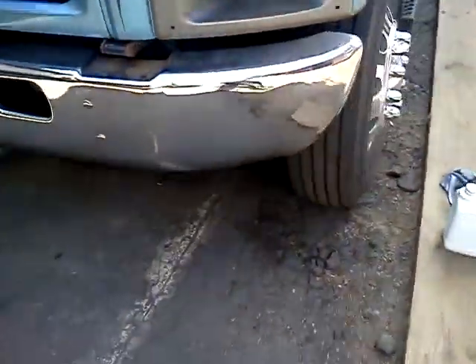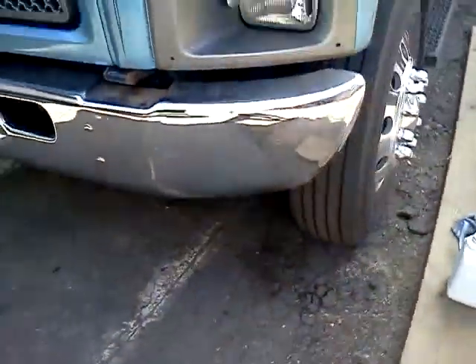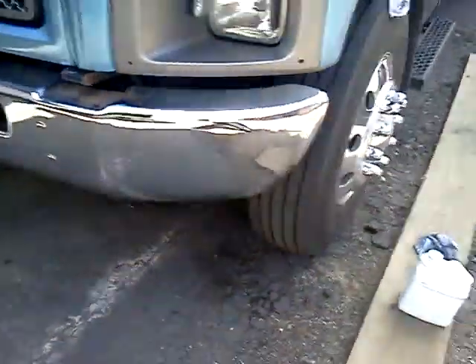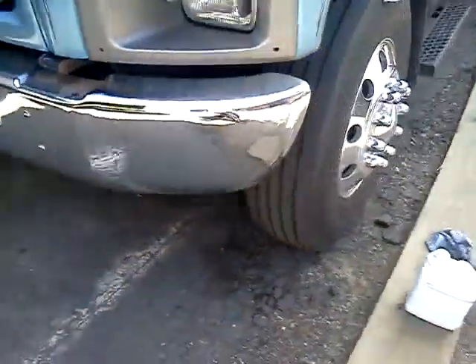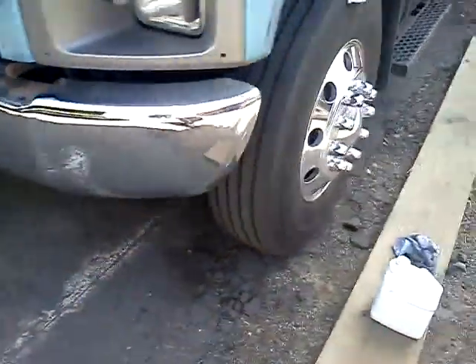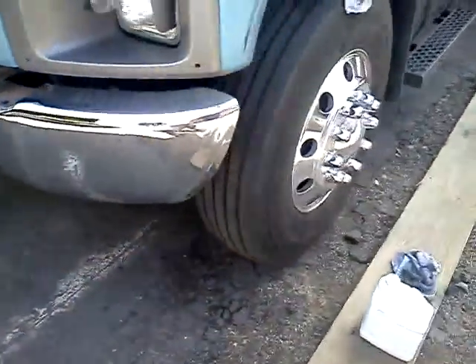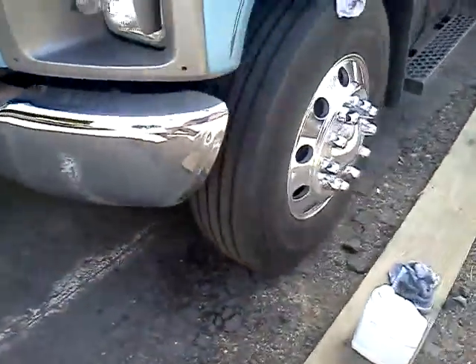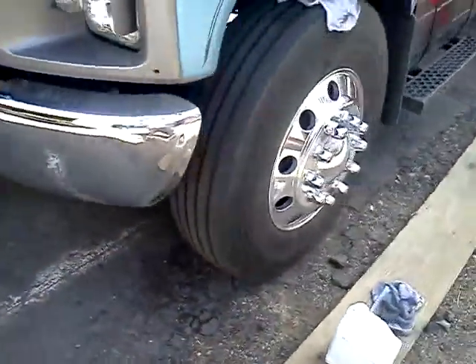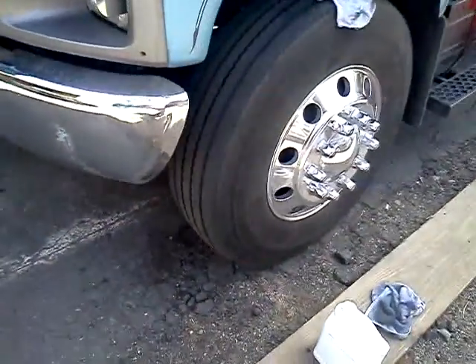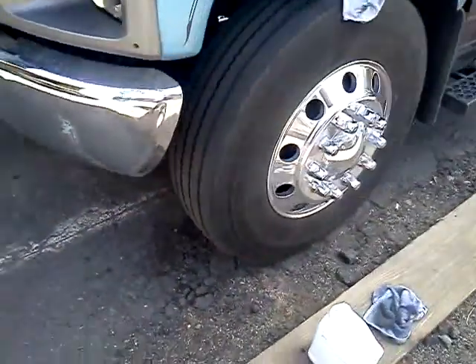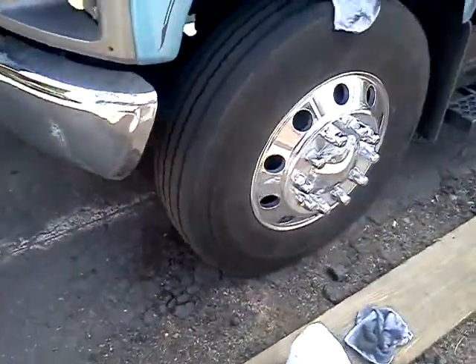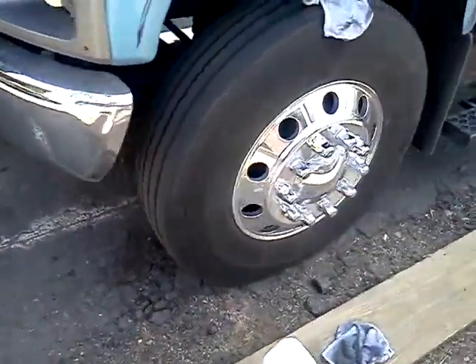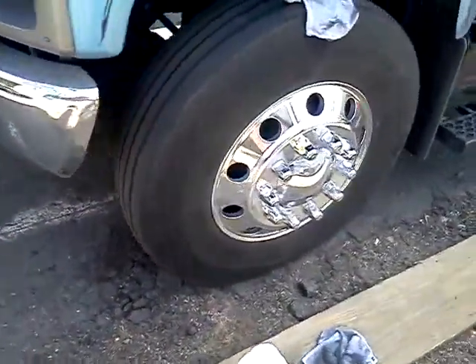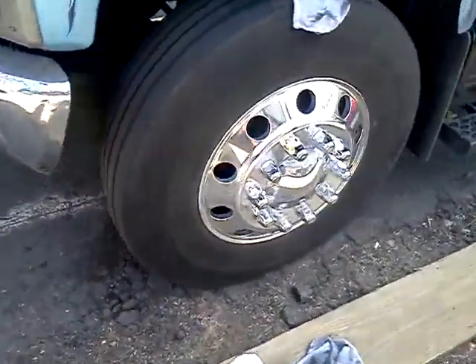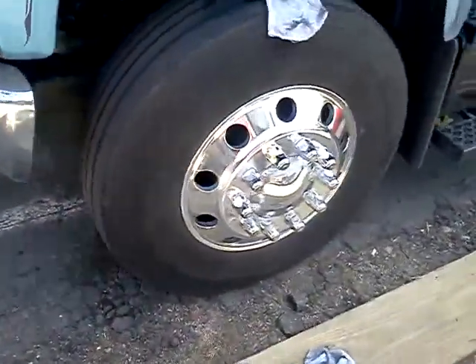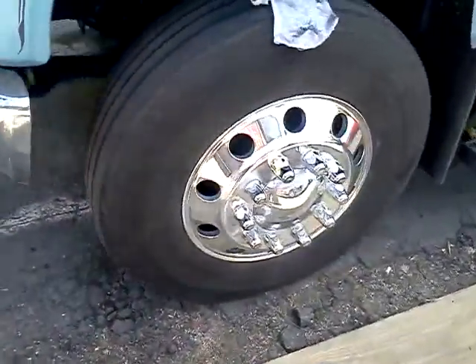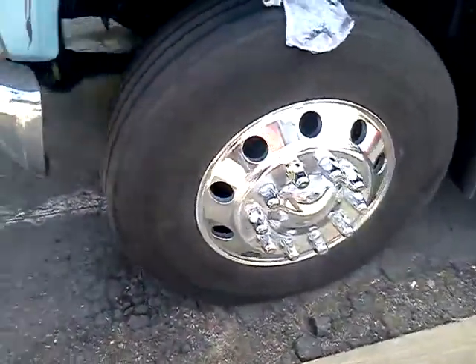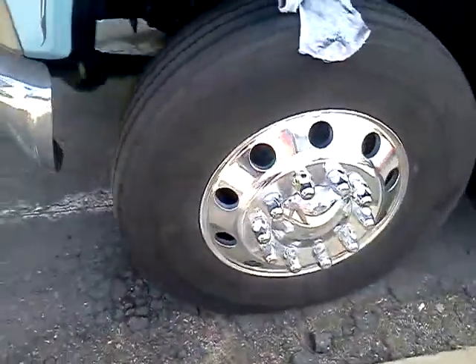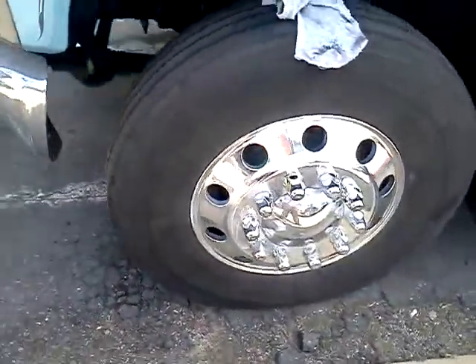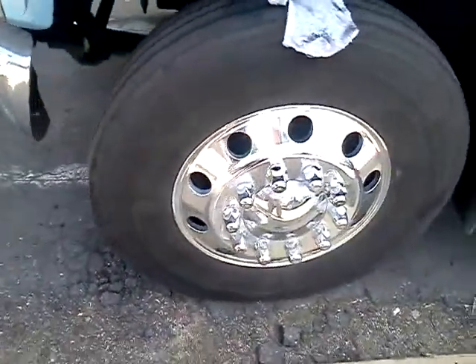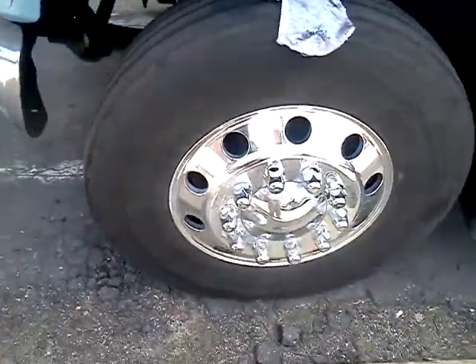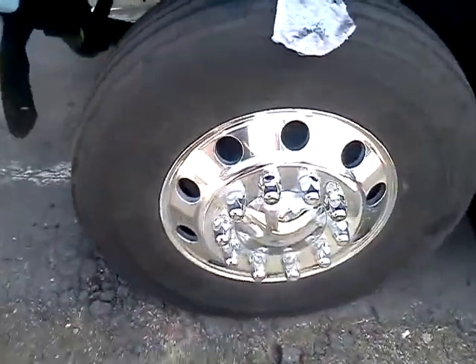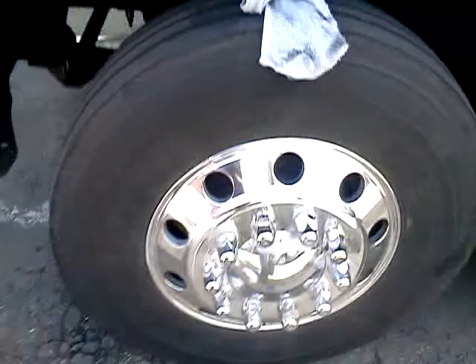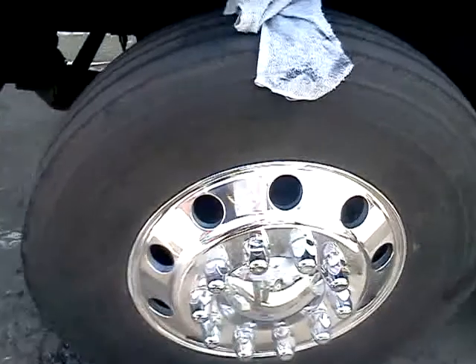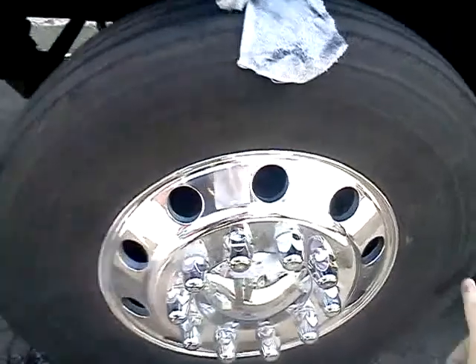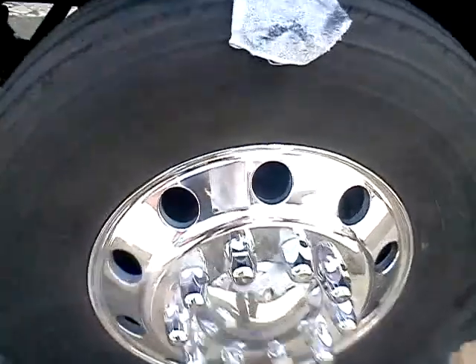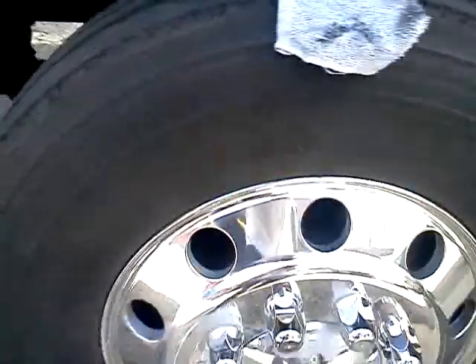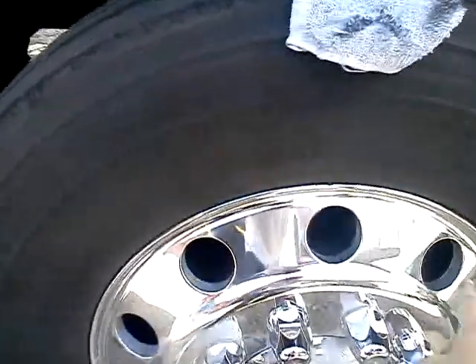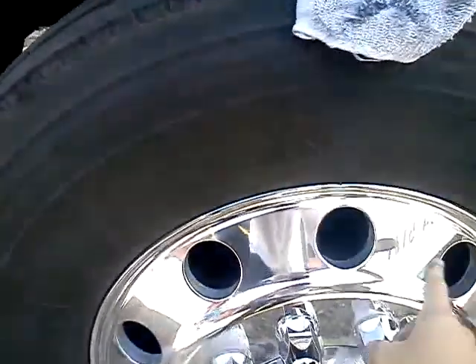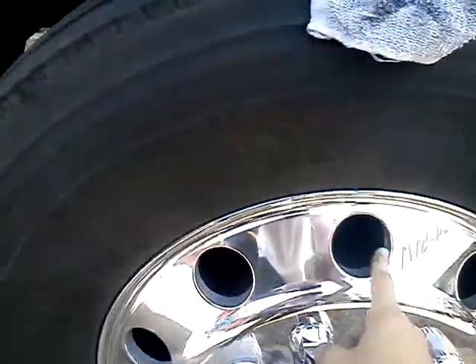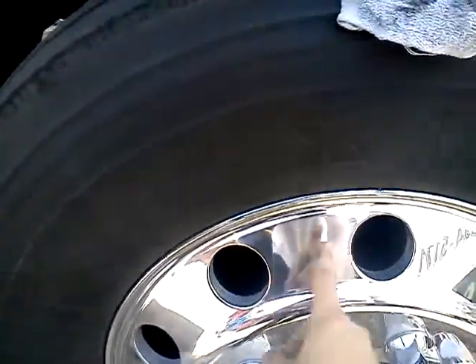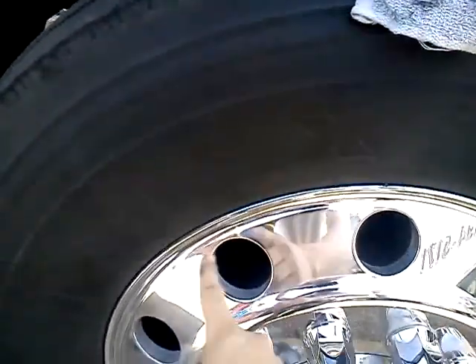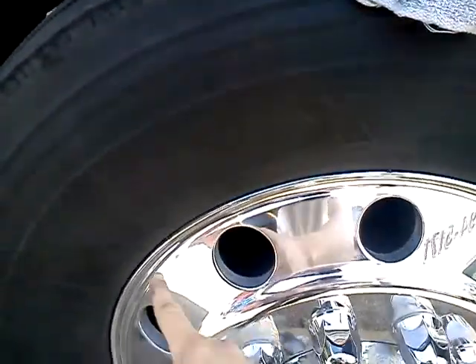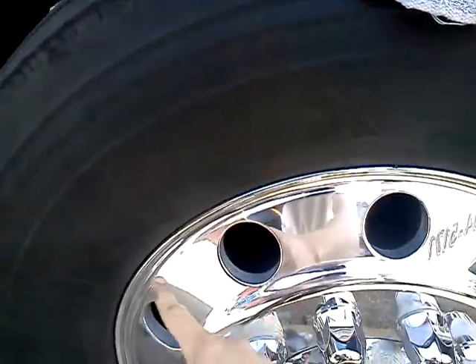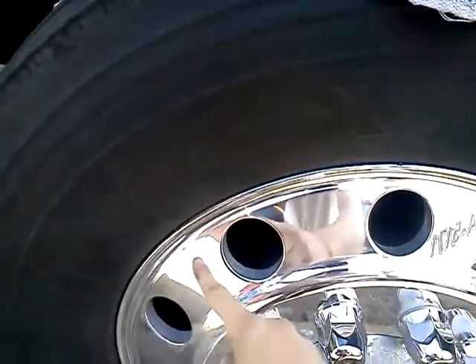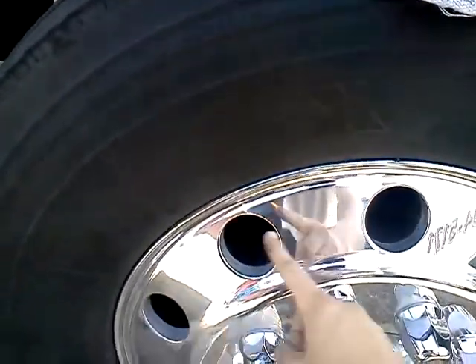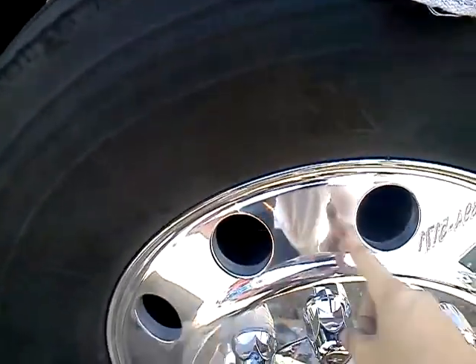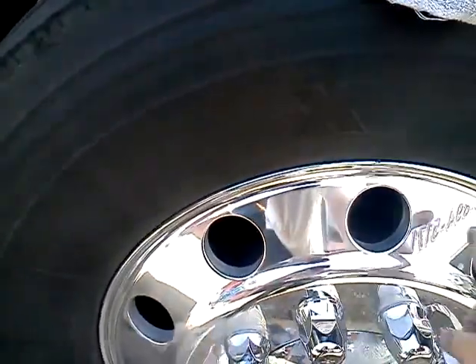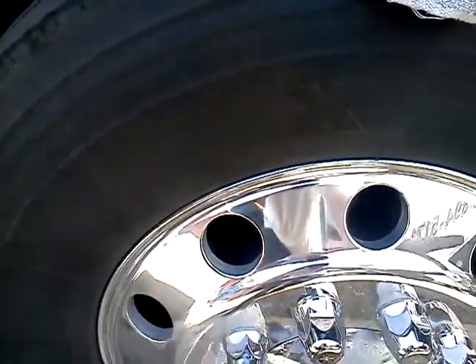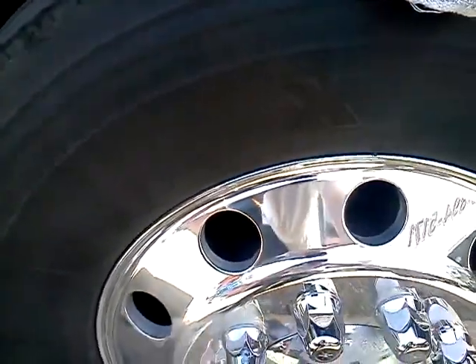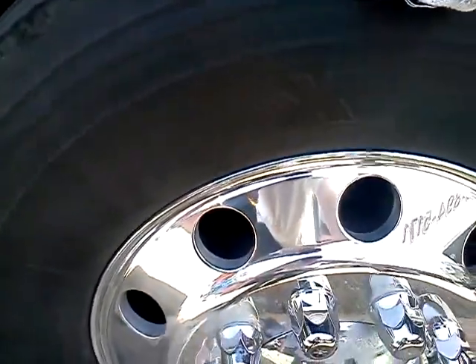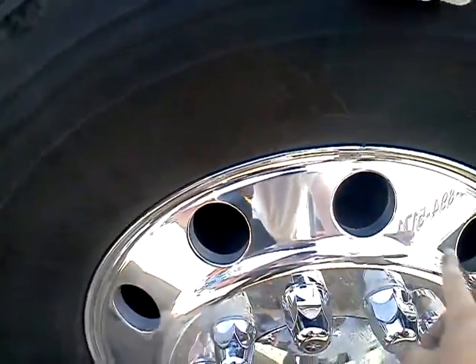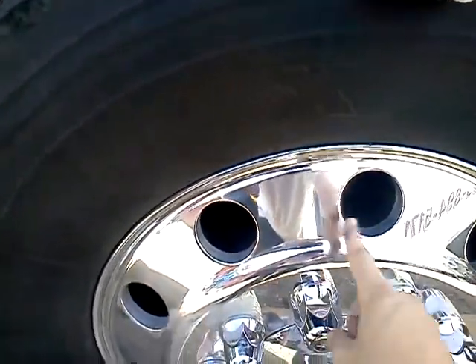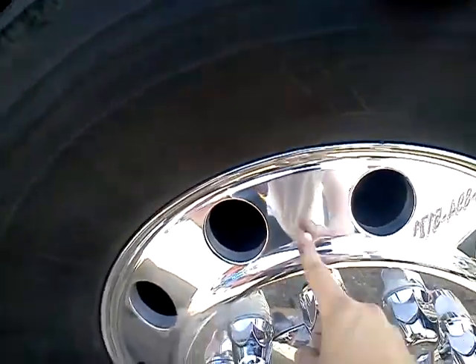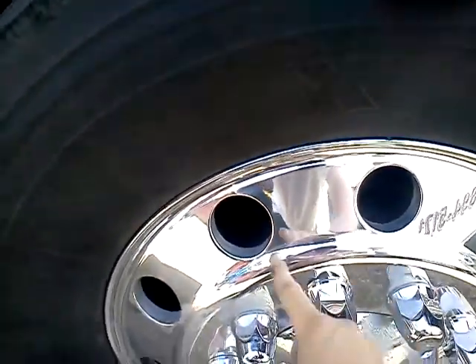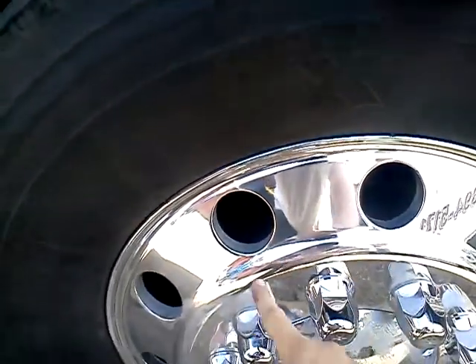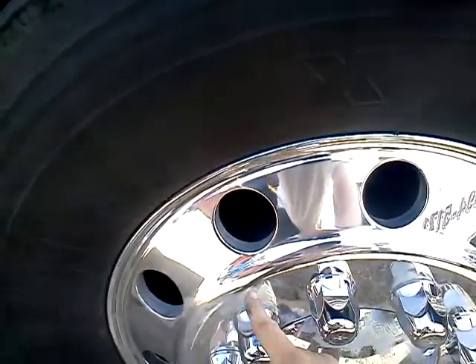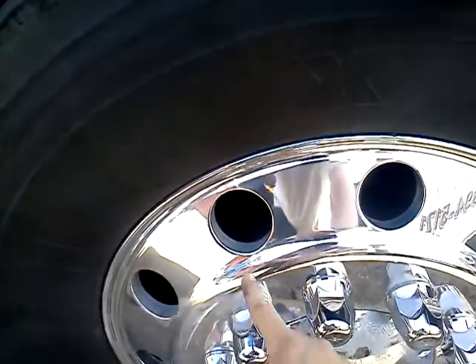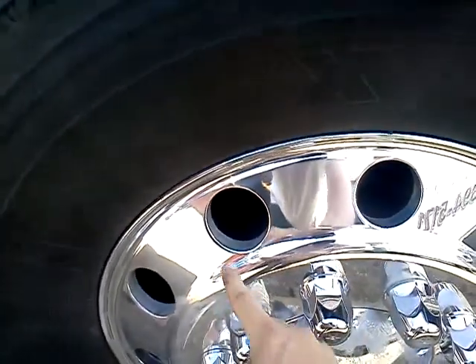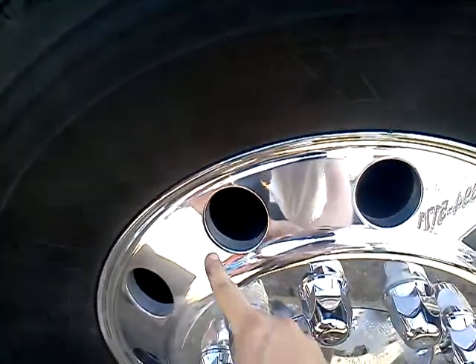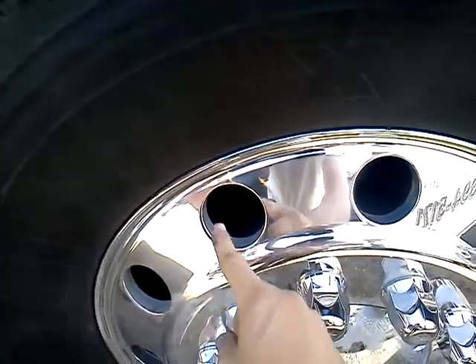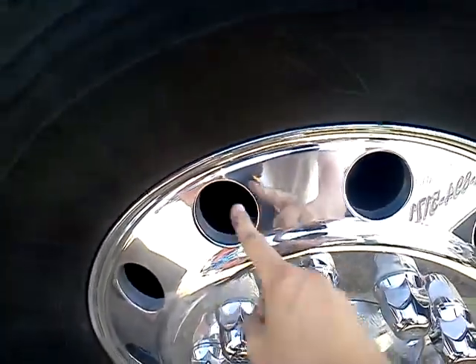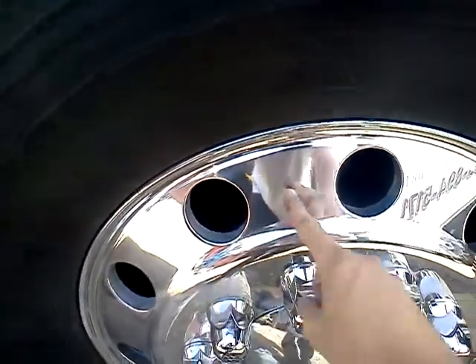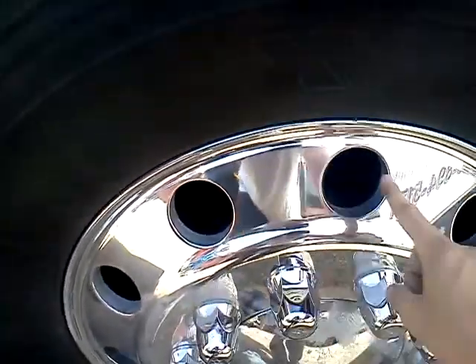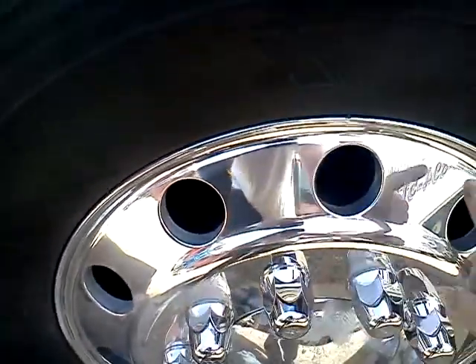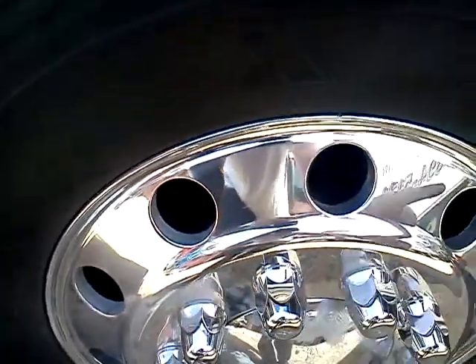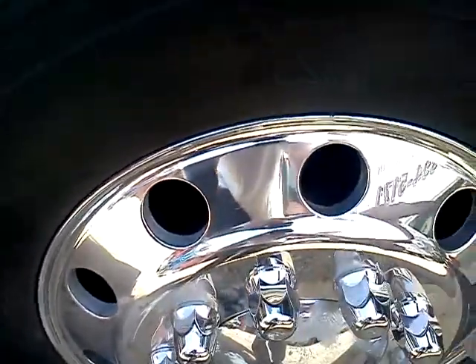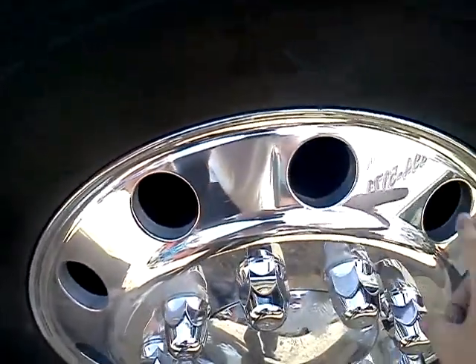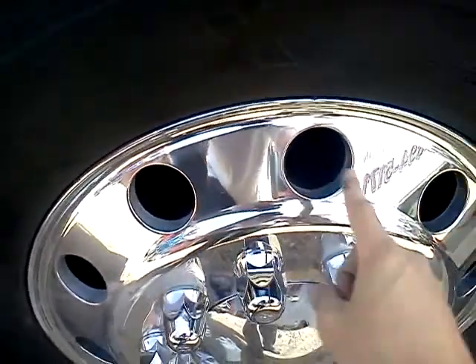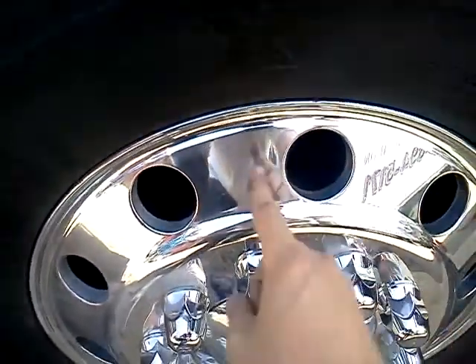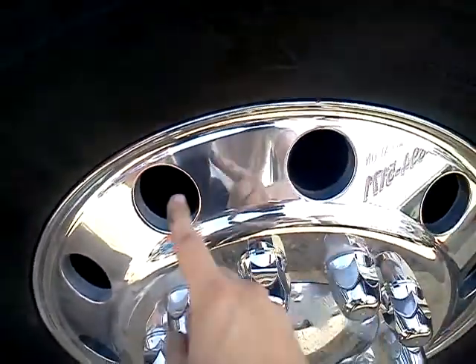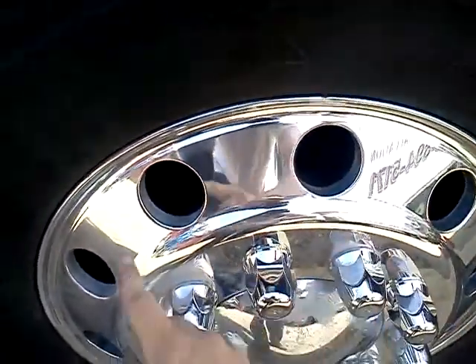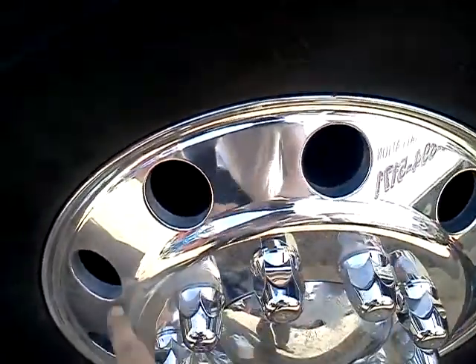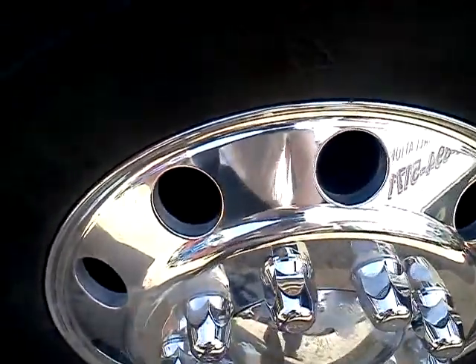I've already started working on this front steer right here — the top part. All that I just started doing. As you can see, it's more of a bling than the other side.